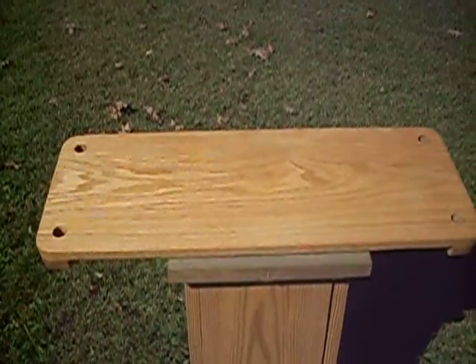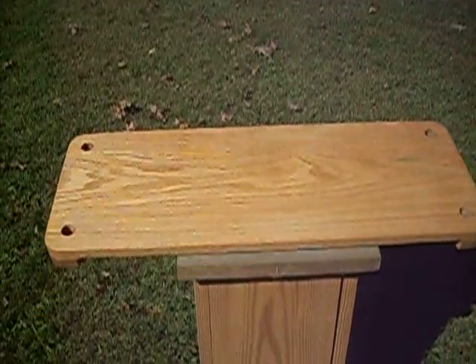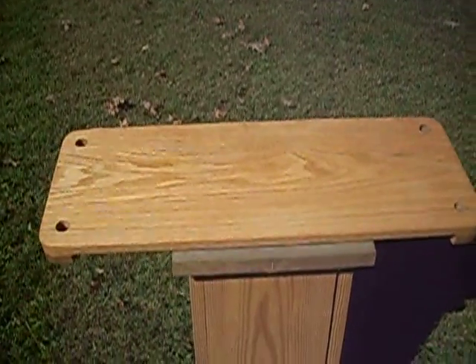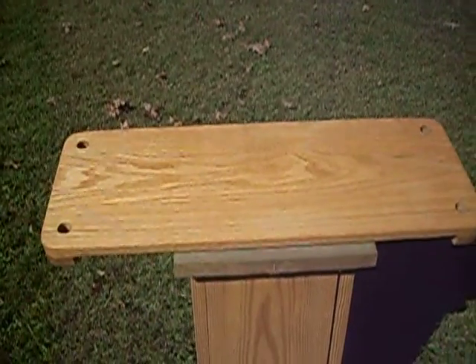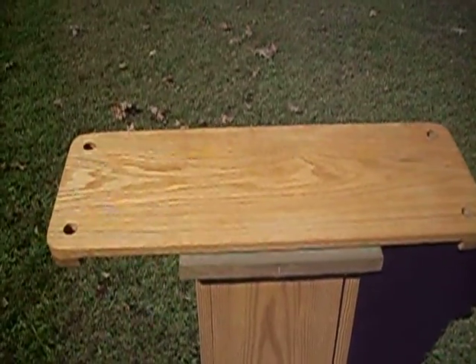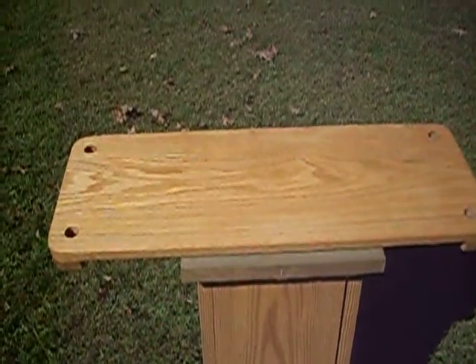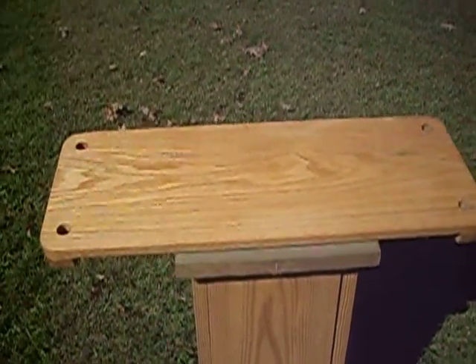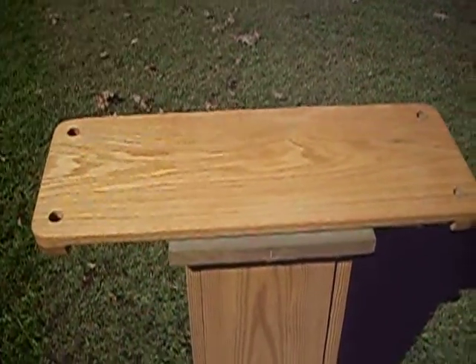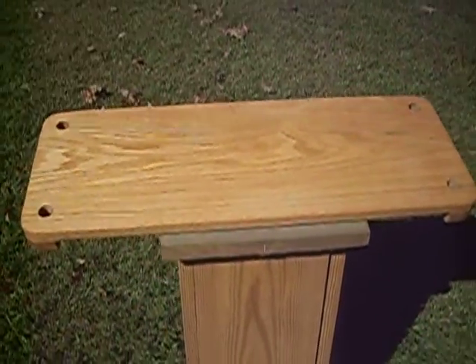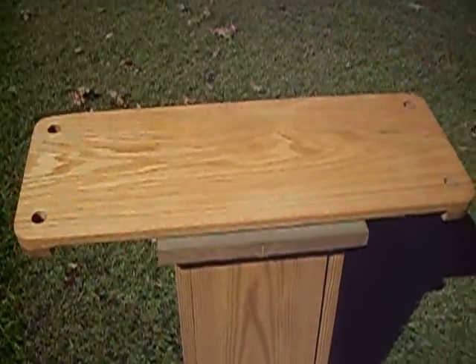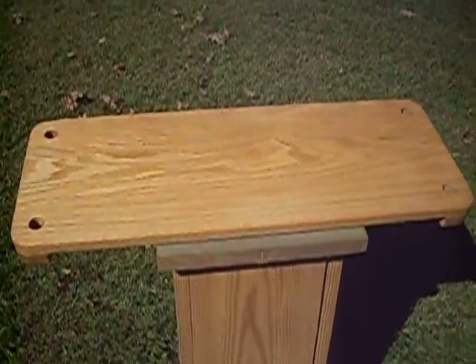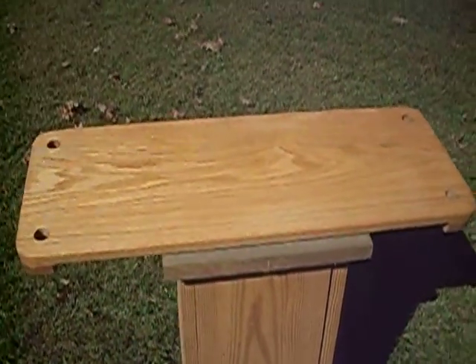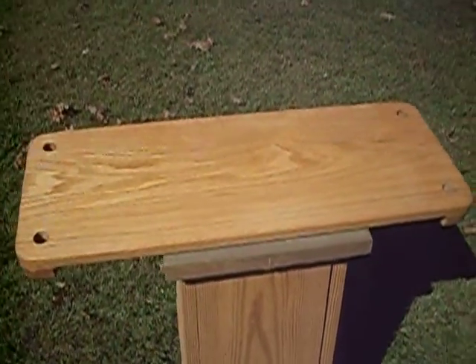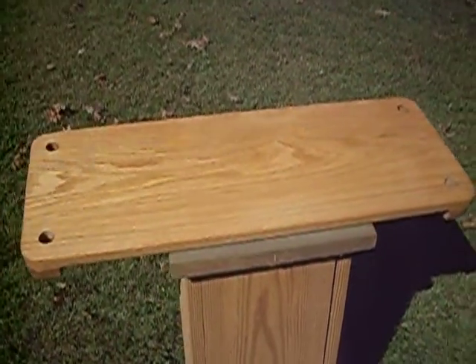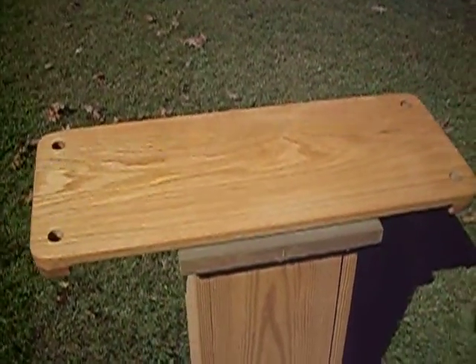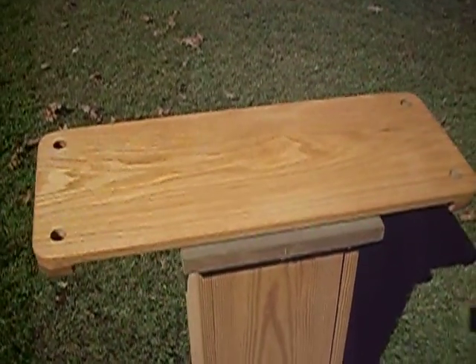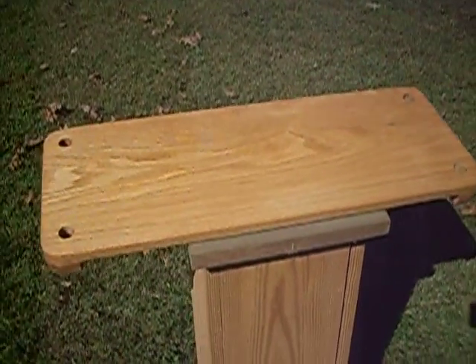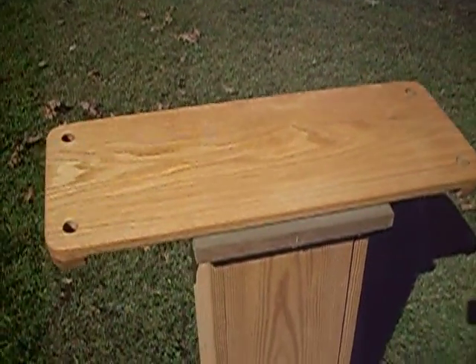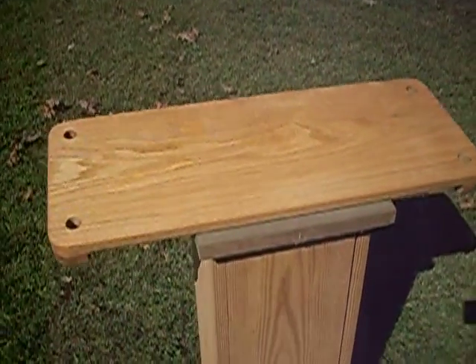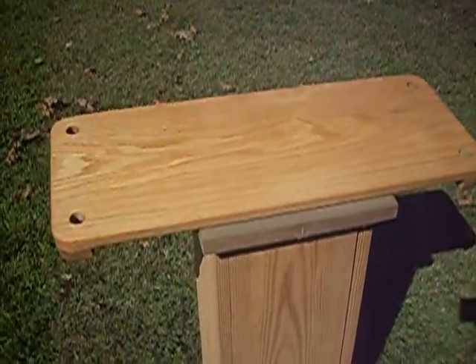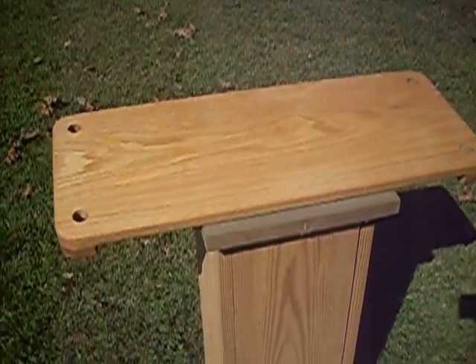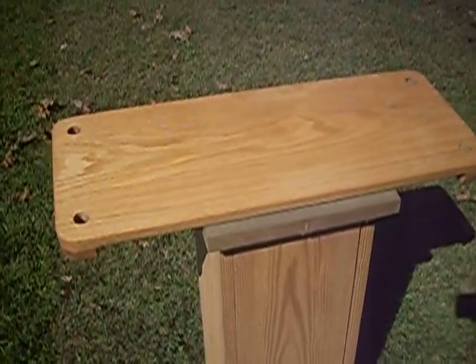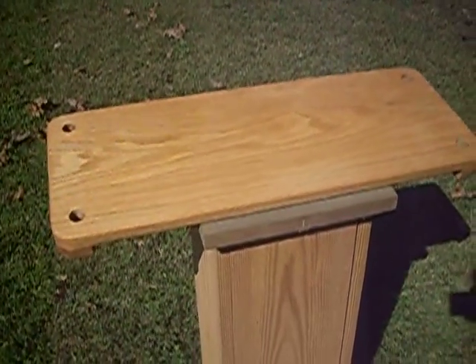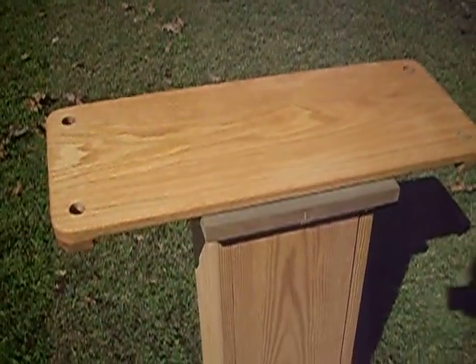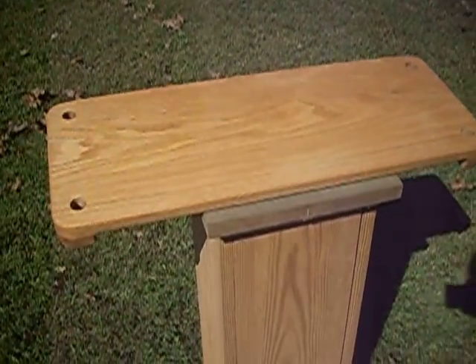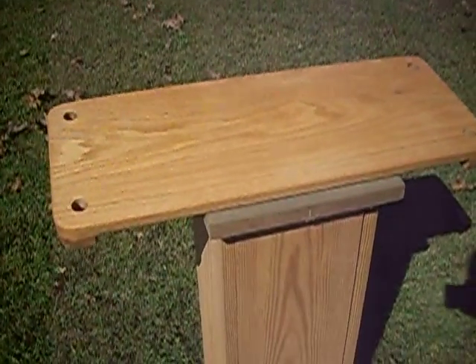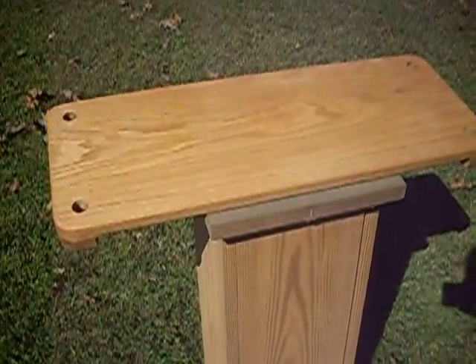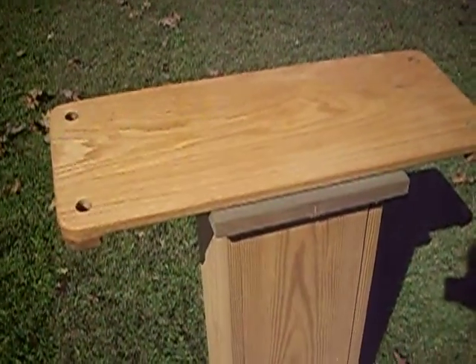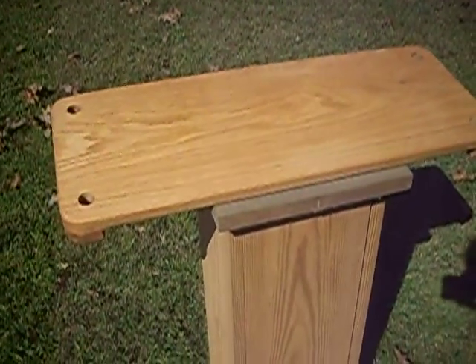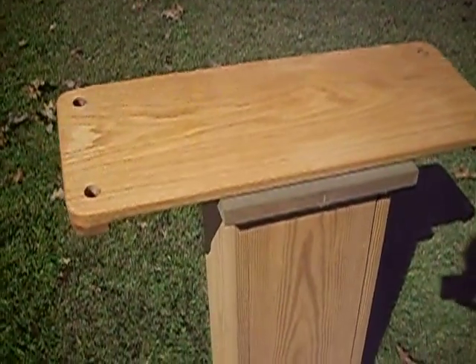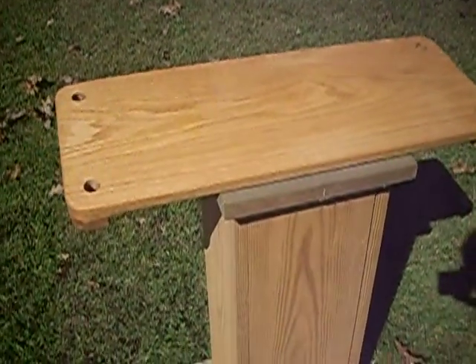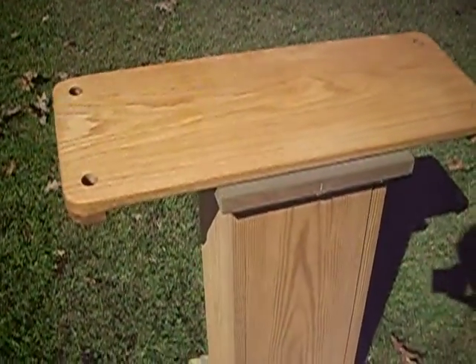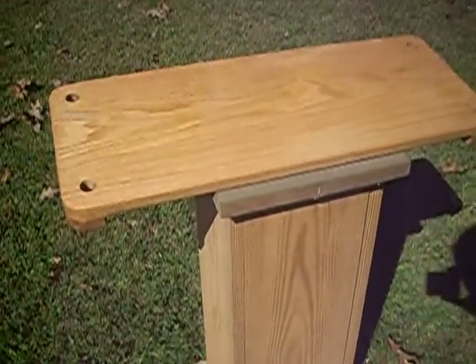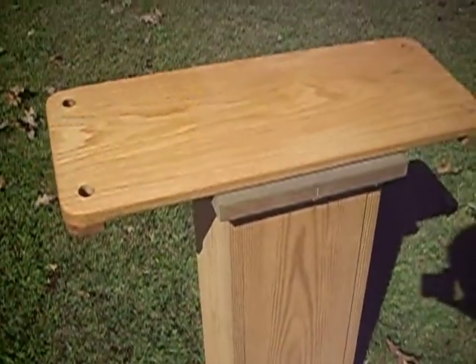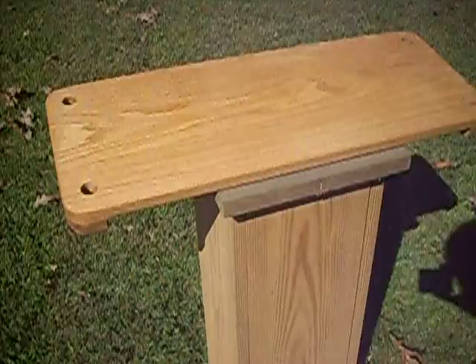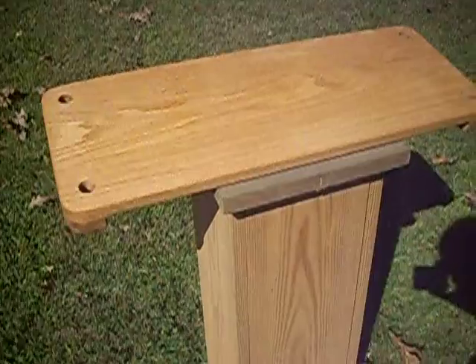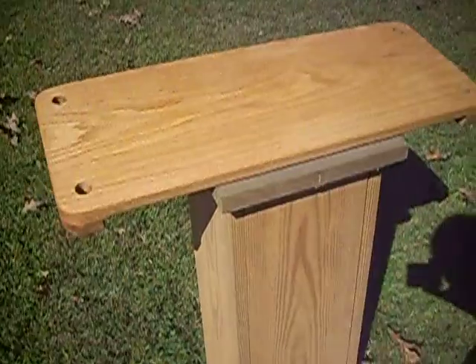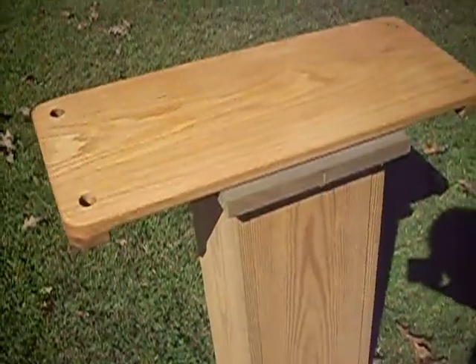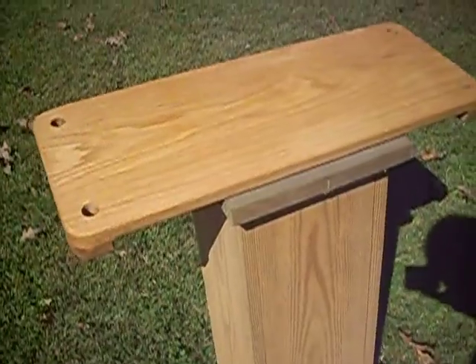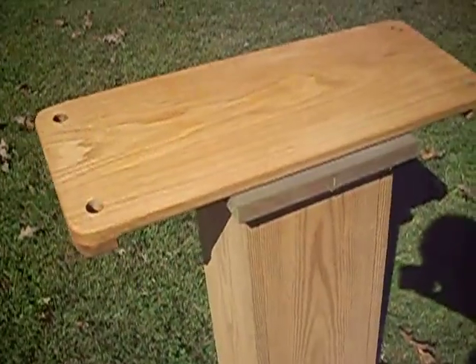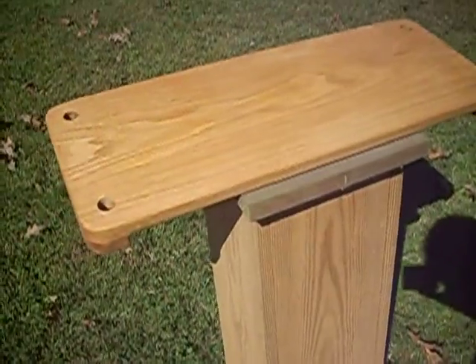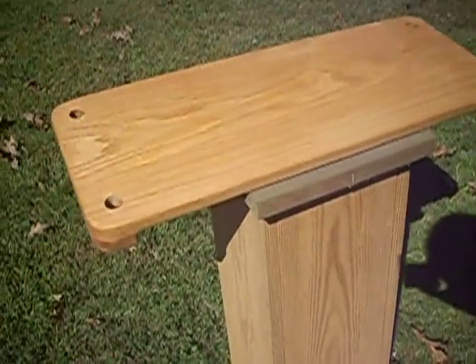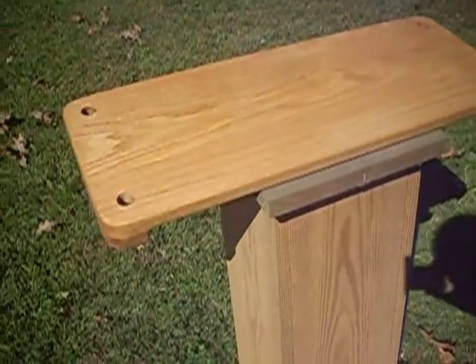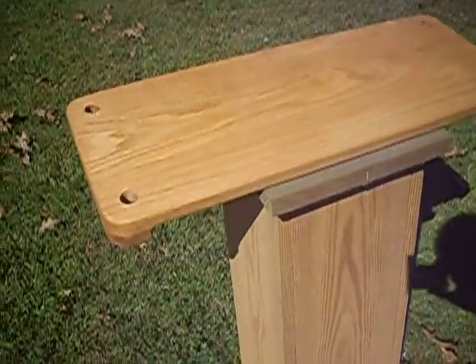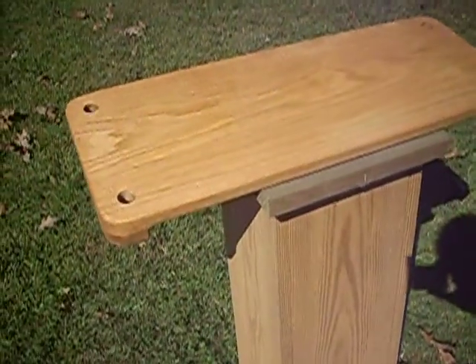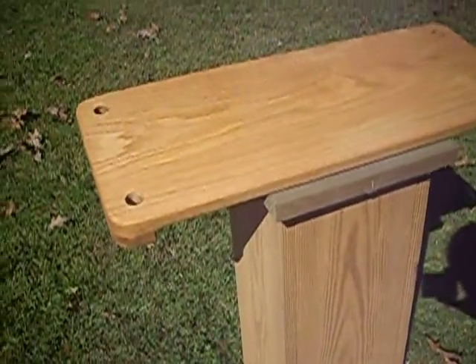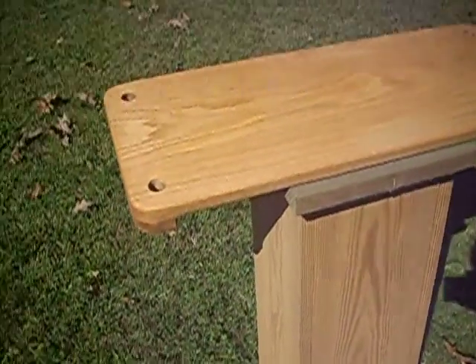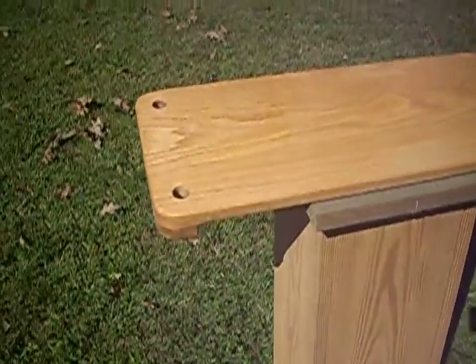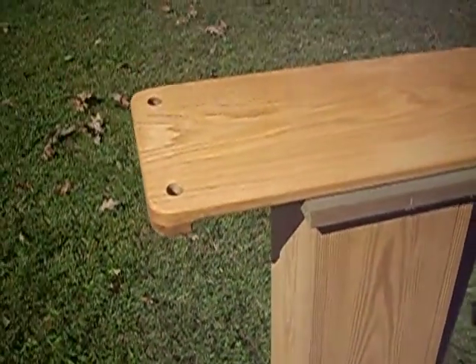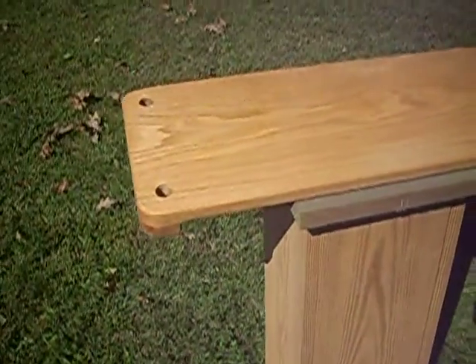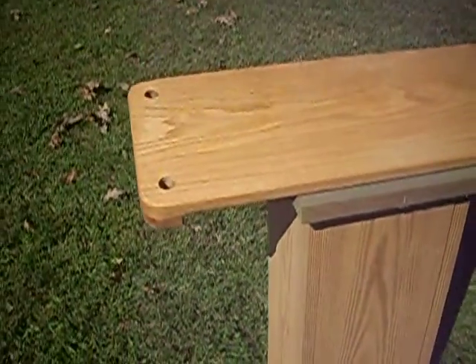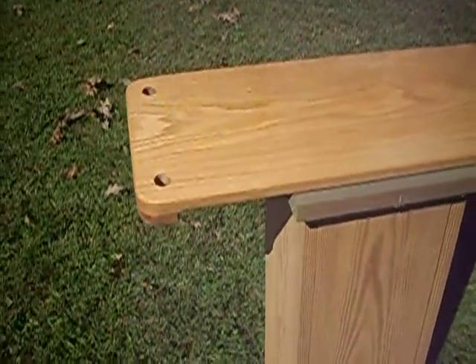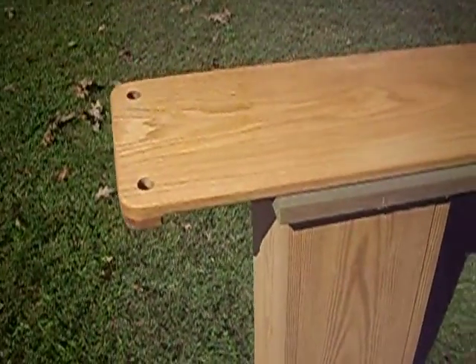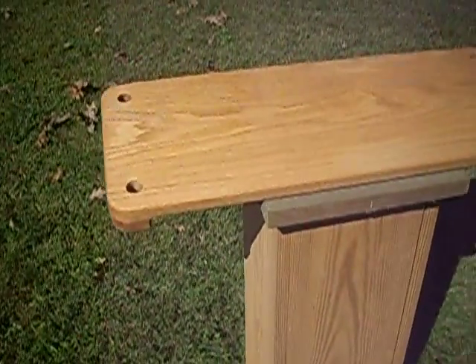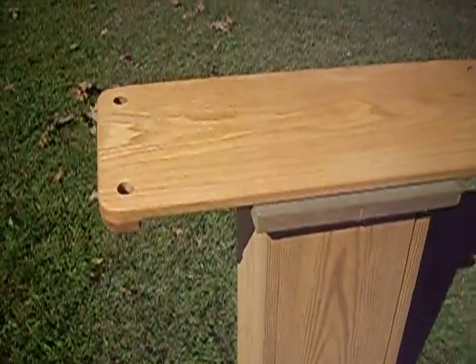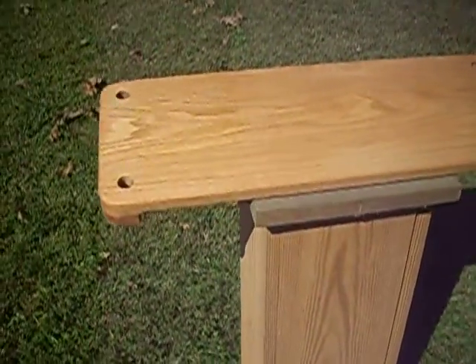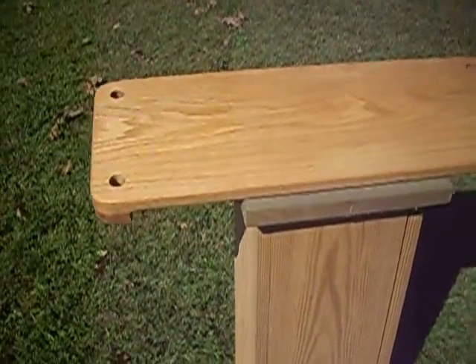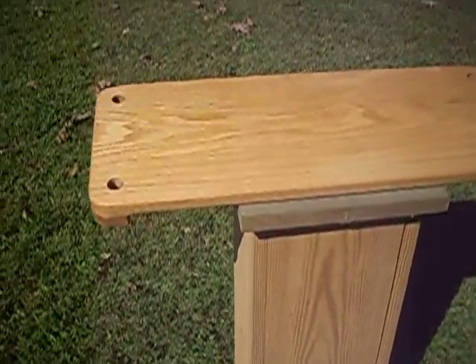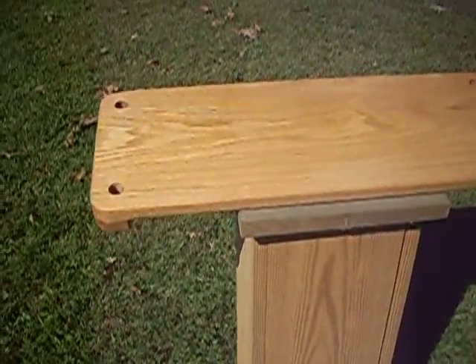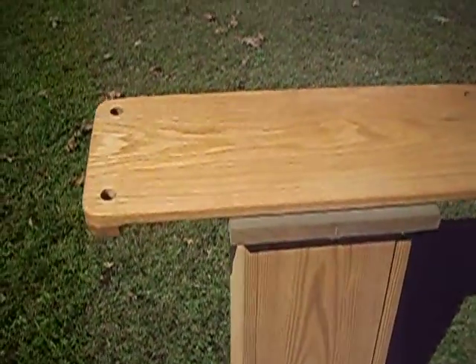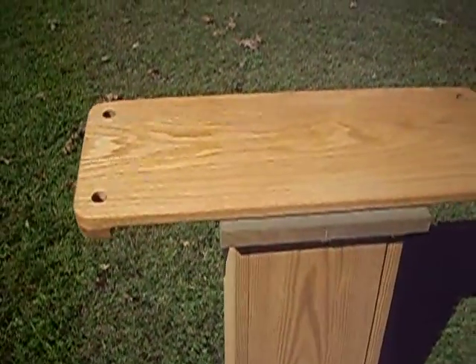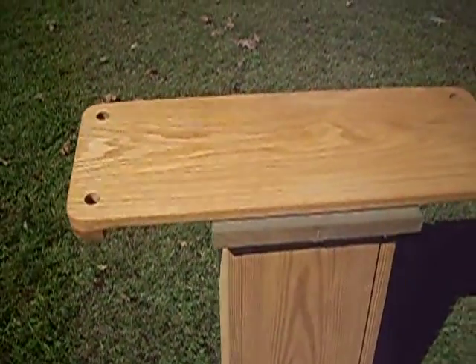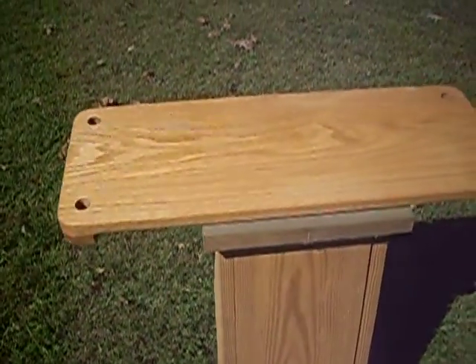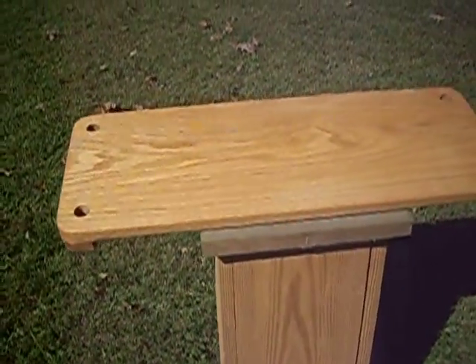Introducing our 9 inch red oak wood tree swing. This swing measures 23 and a half inches long and is 9 inches wide.